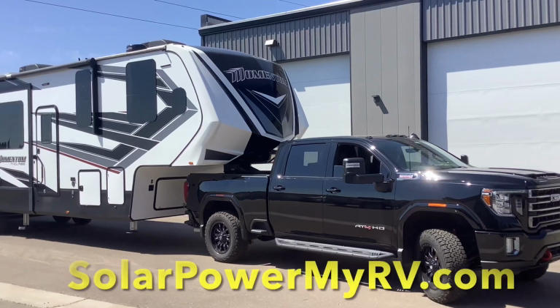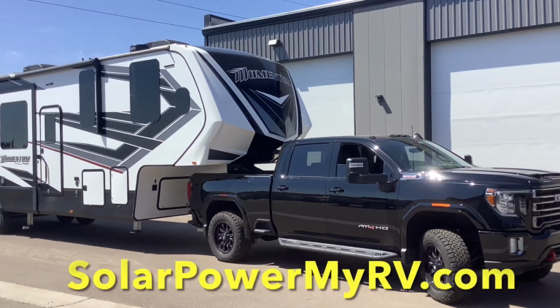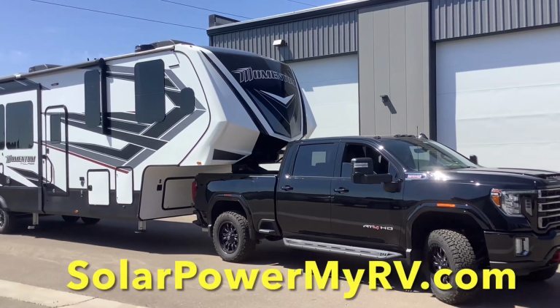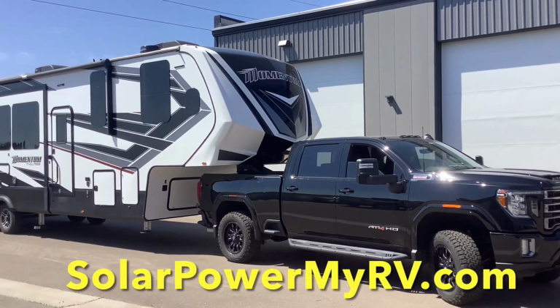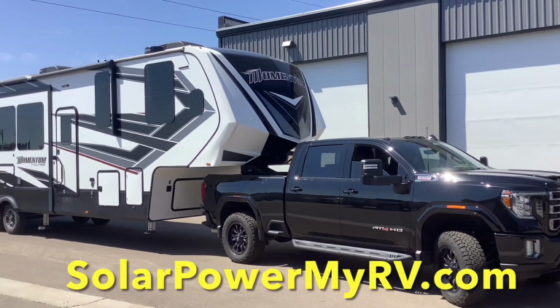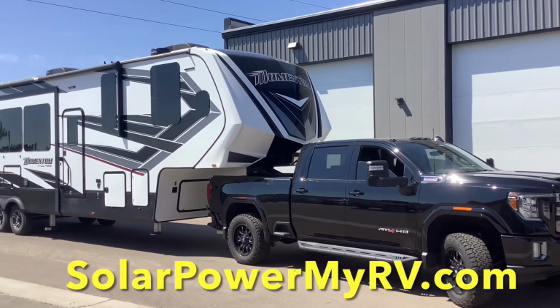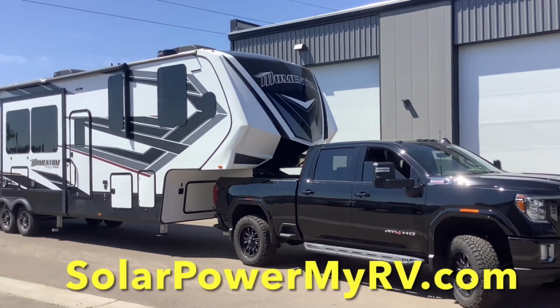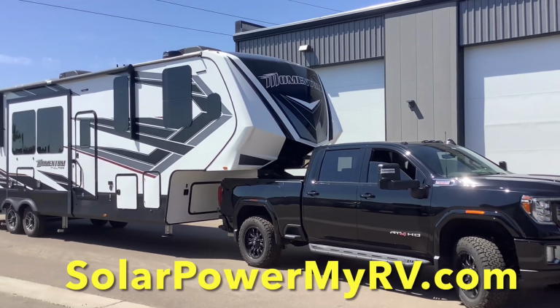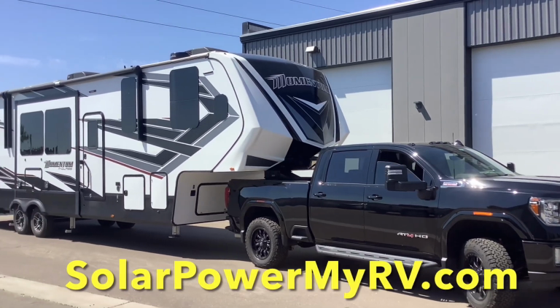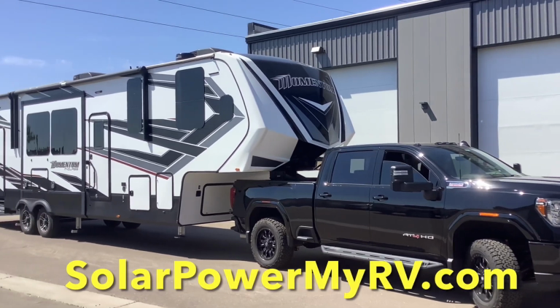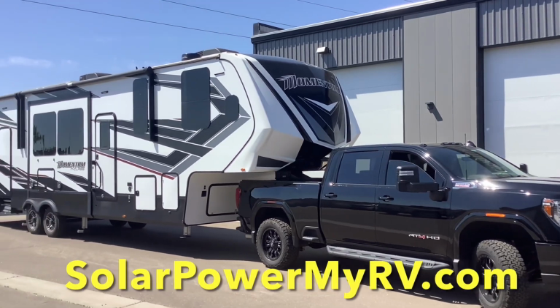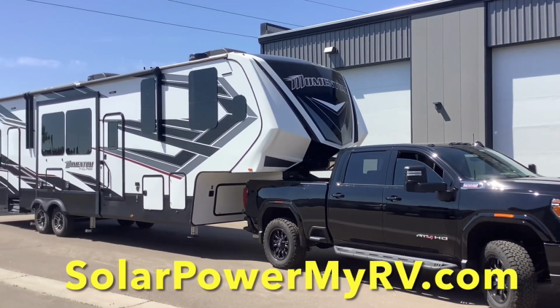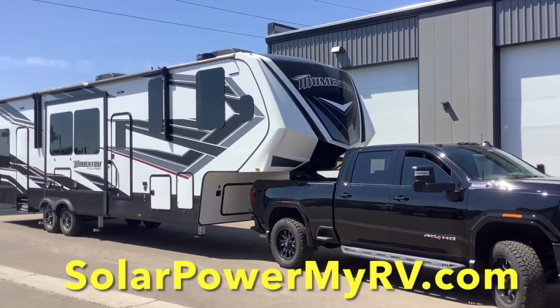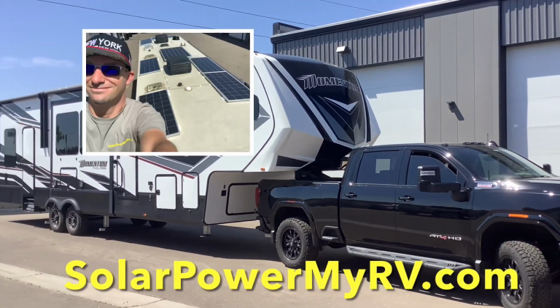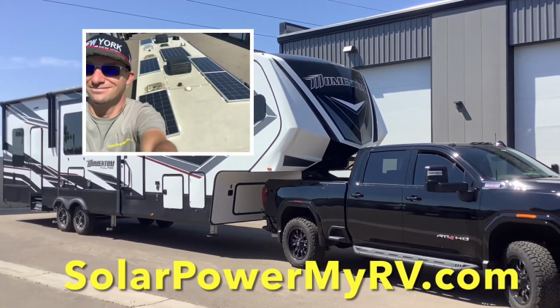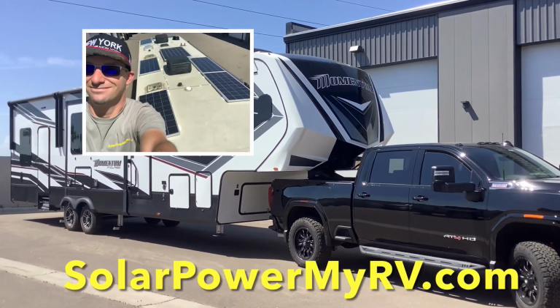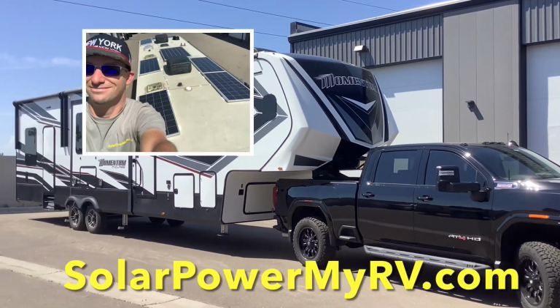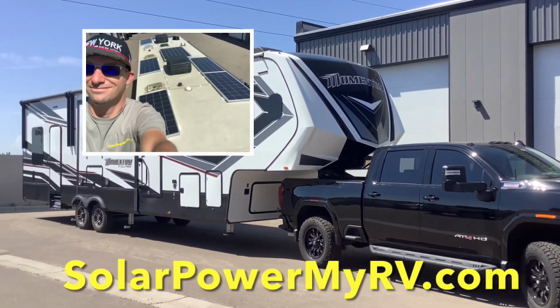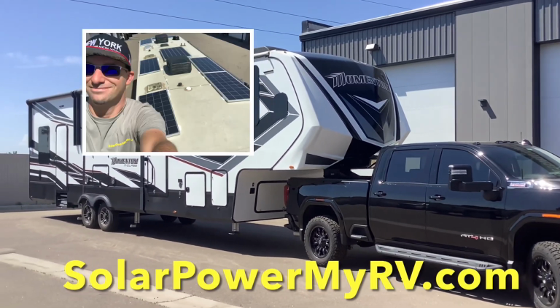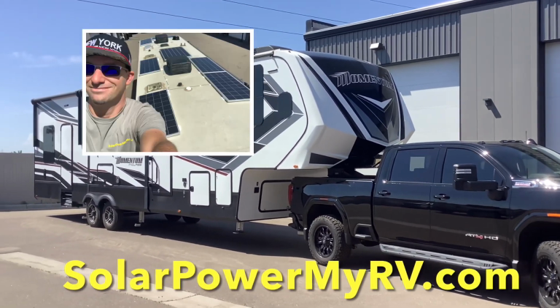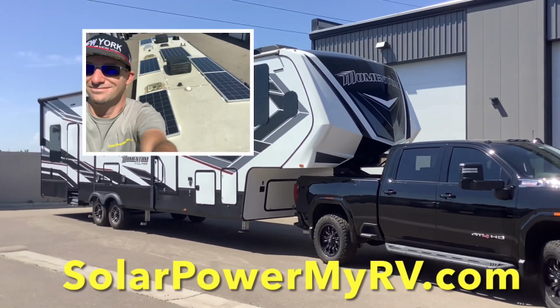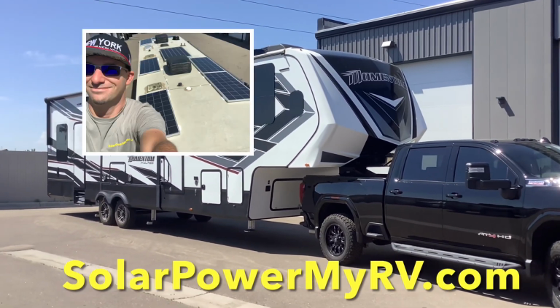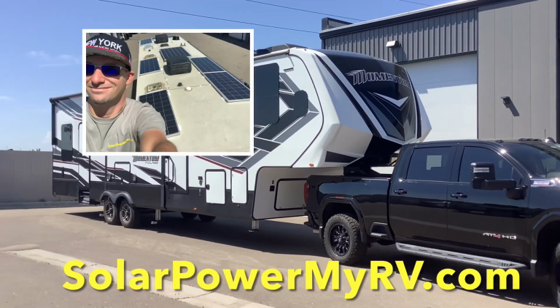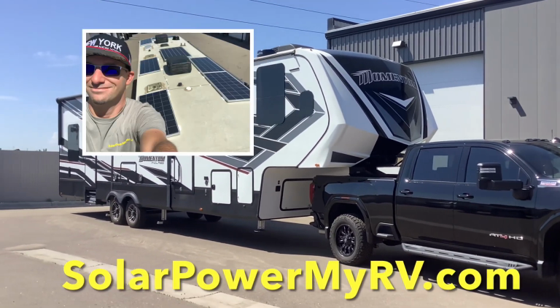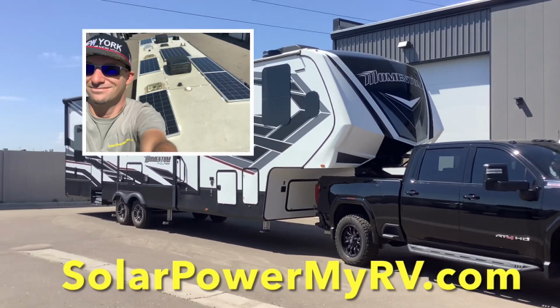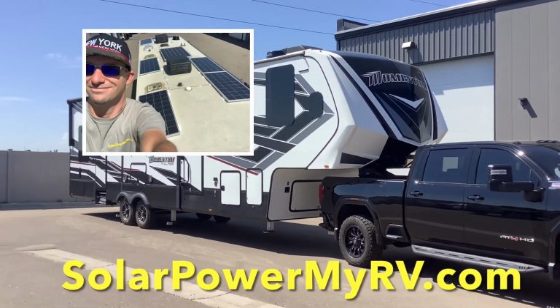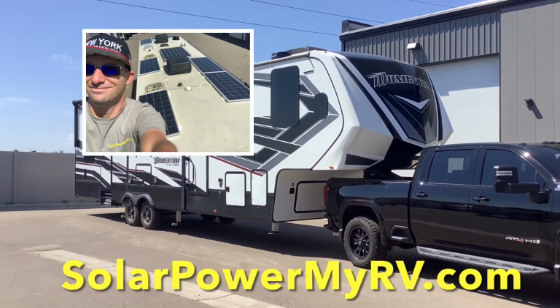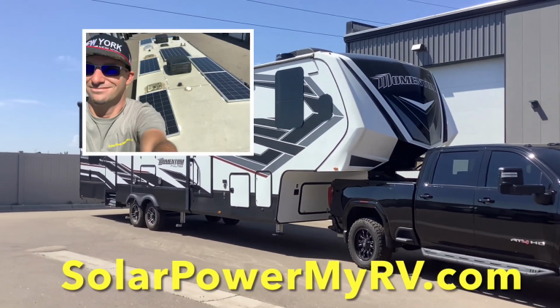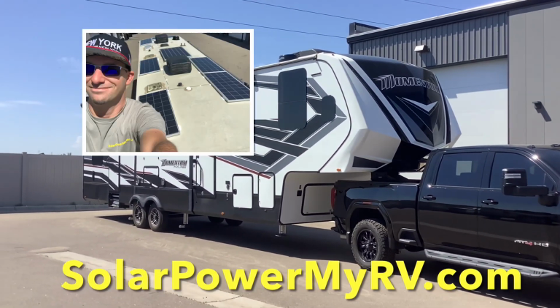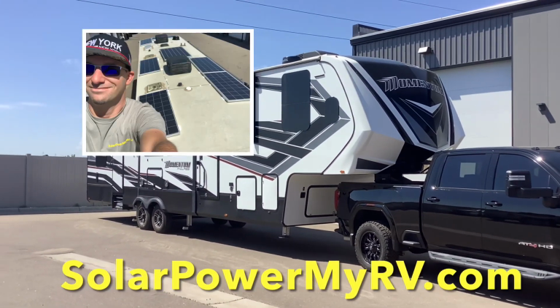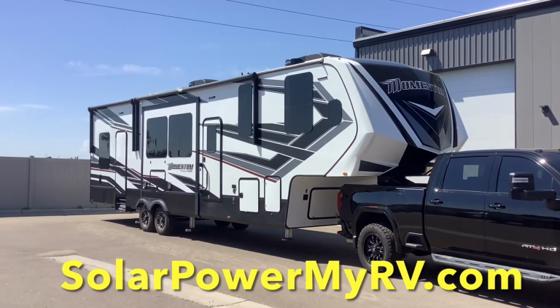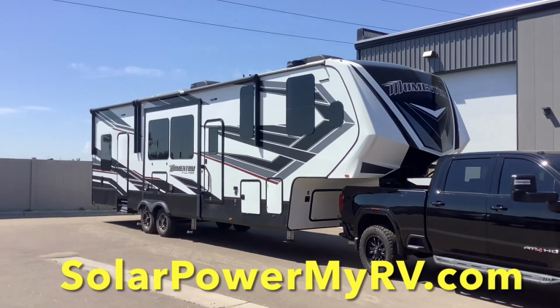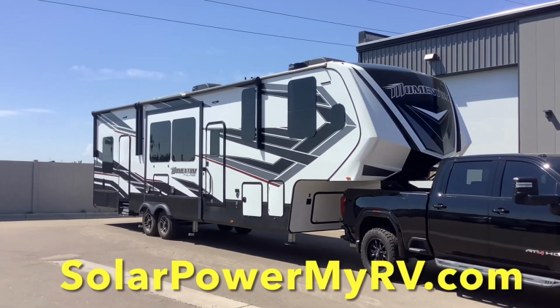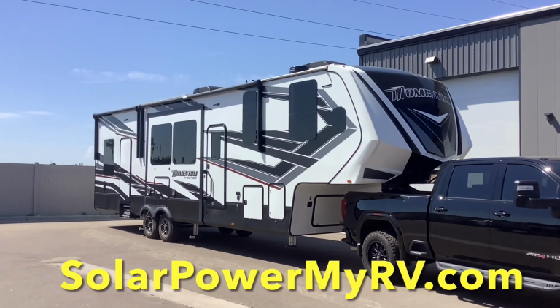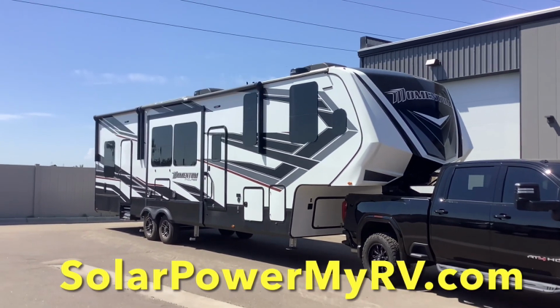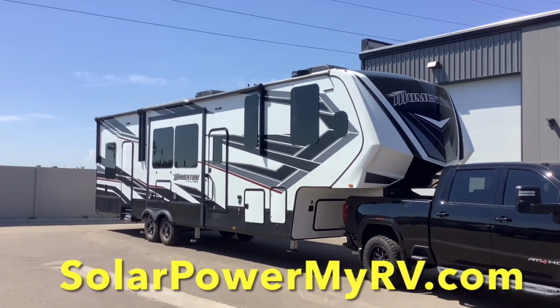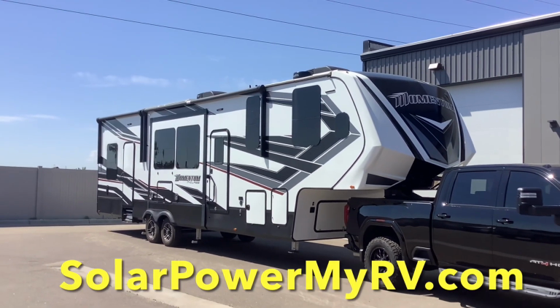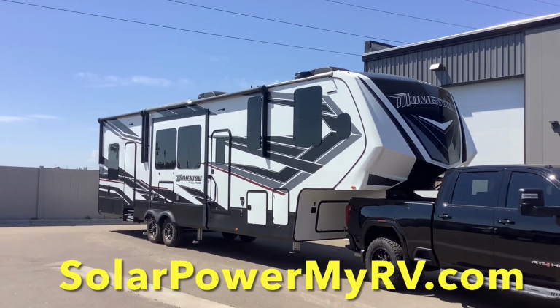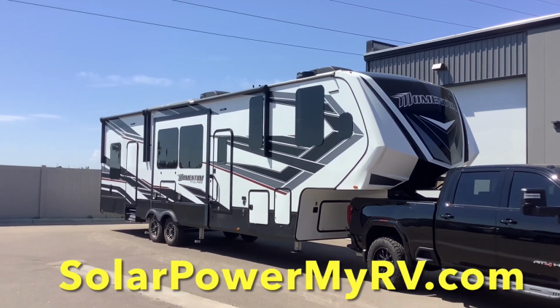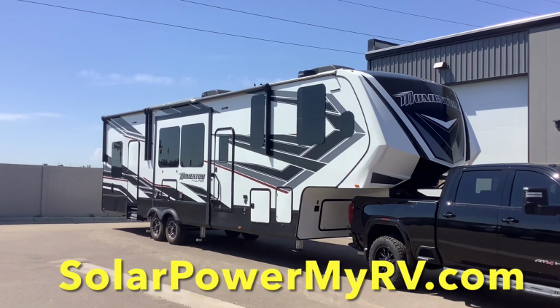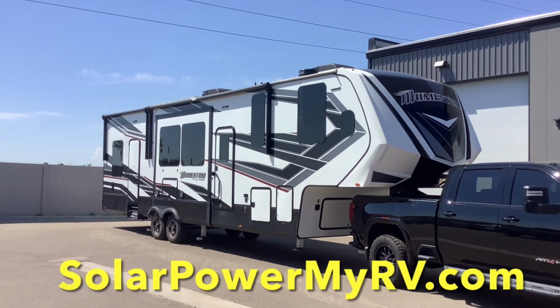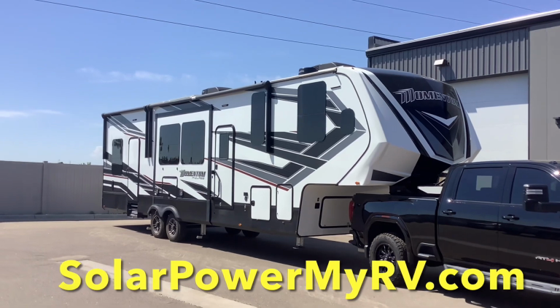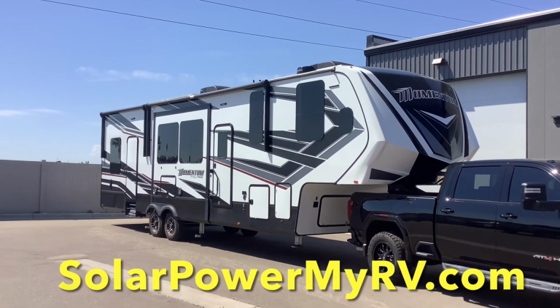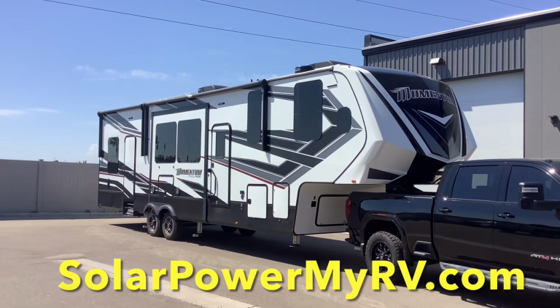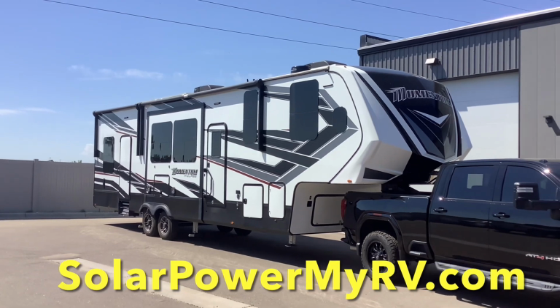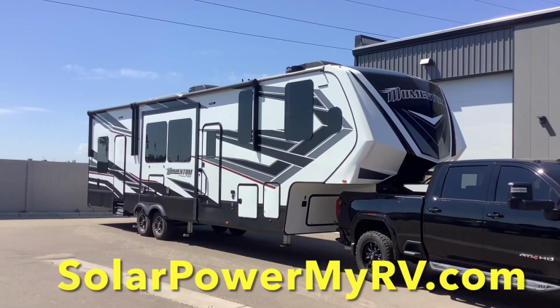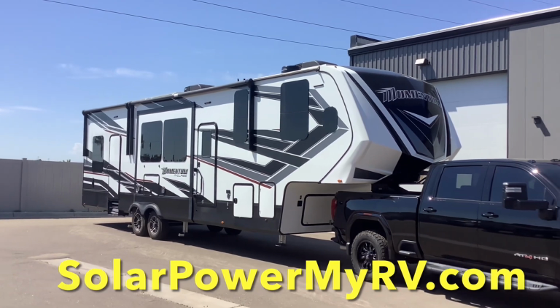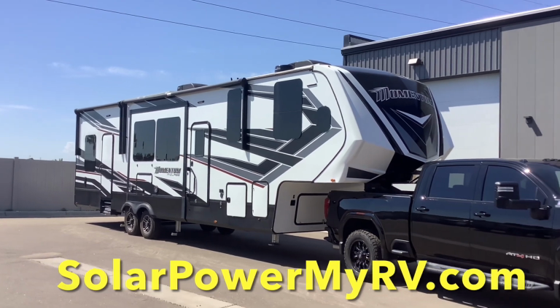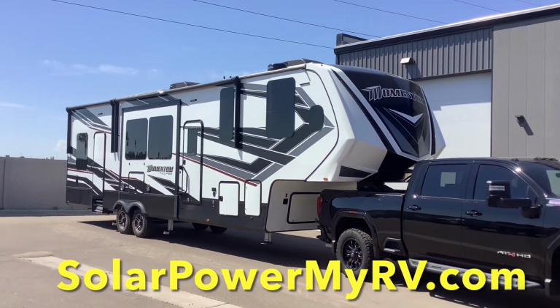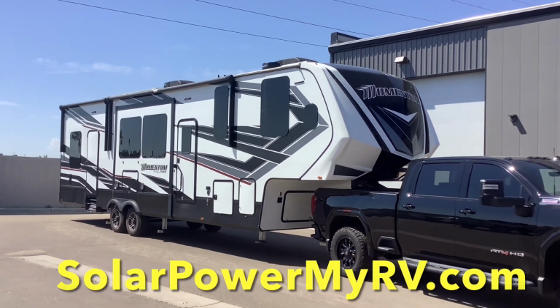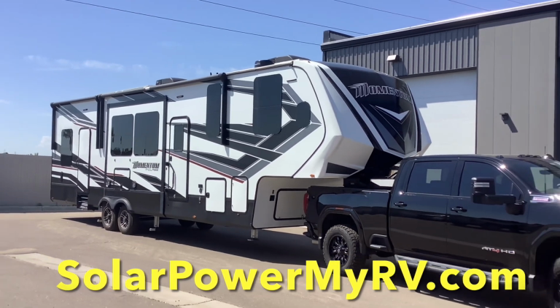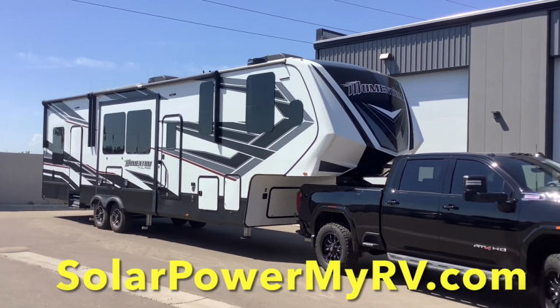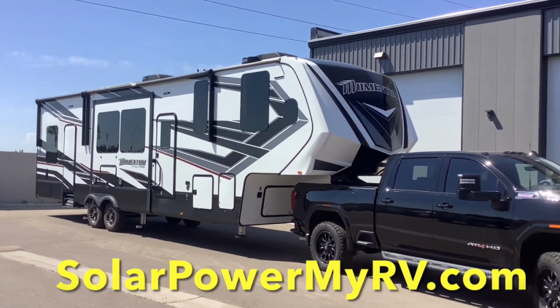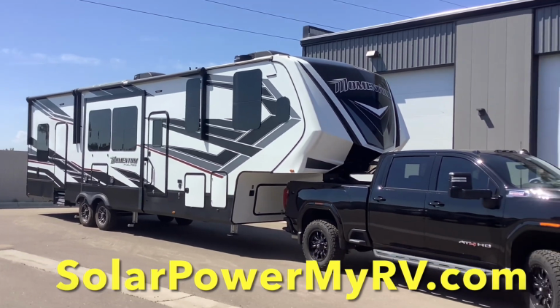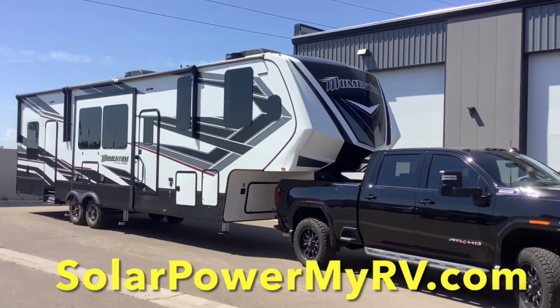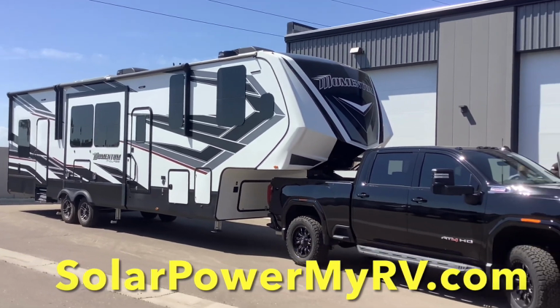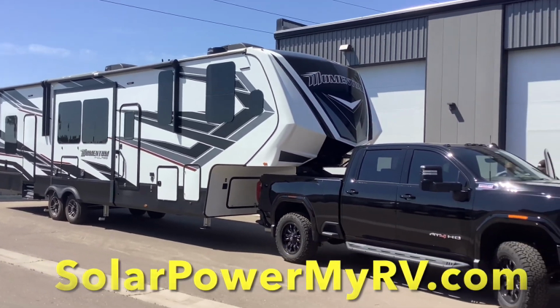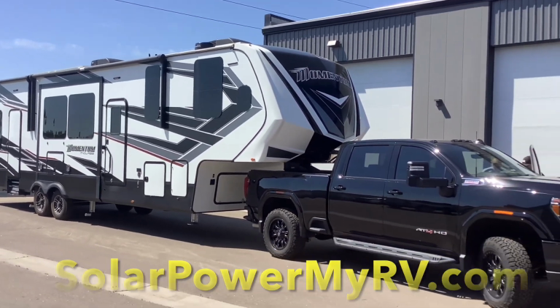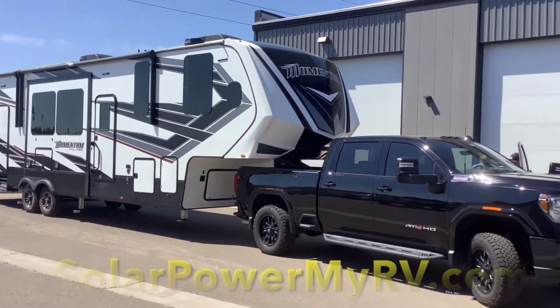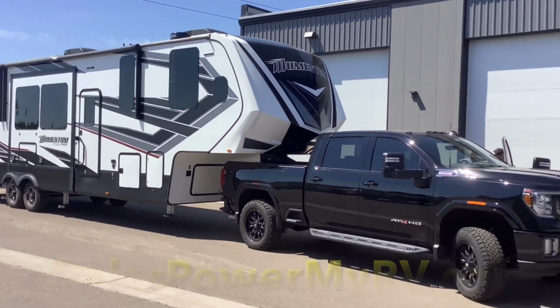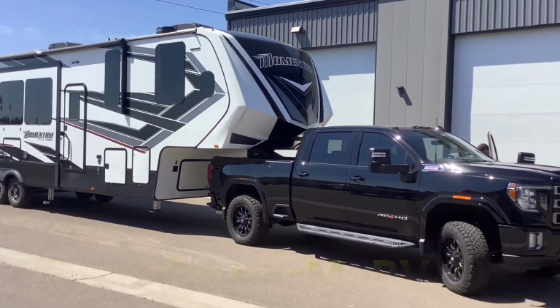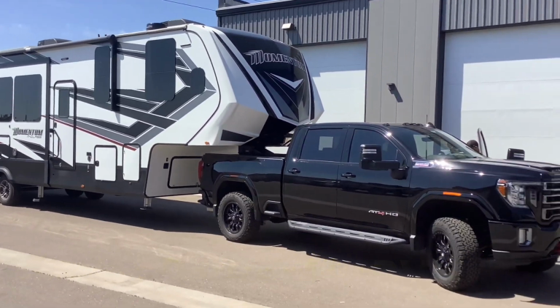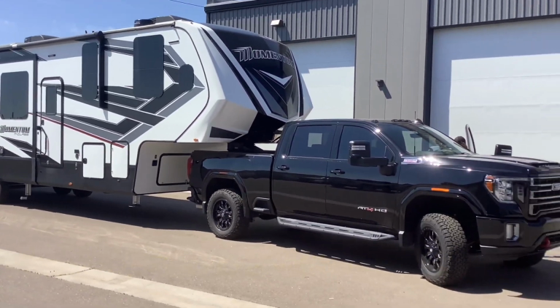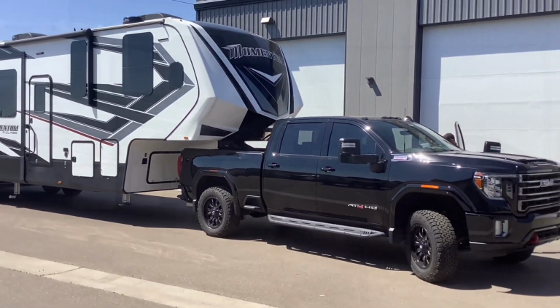How's it going everybody, David here with solarpowermarv.com and today I just want to give you guys a quick tour of this Momentum fifth wheel we just completed.